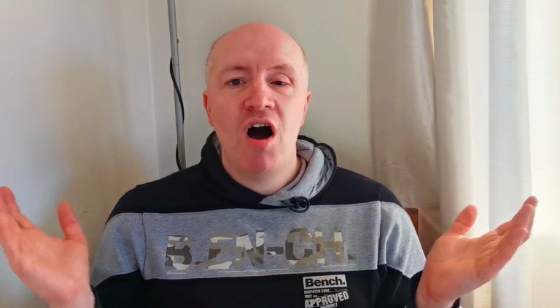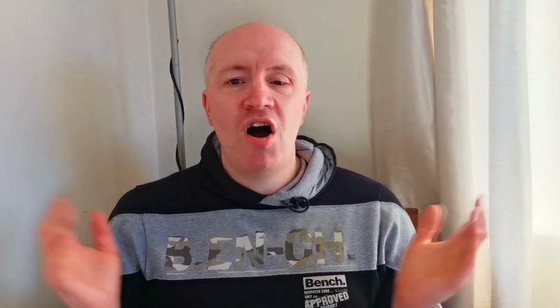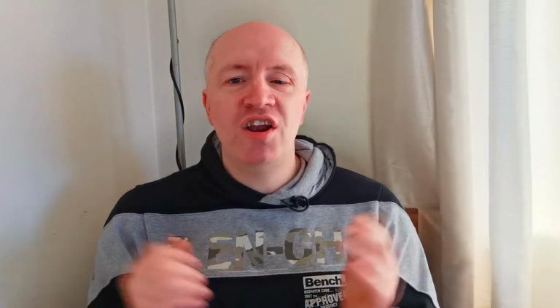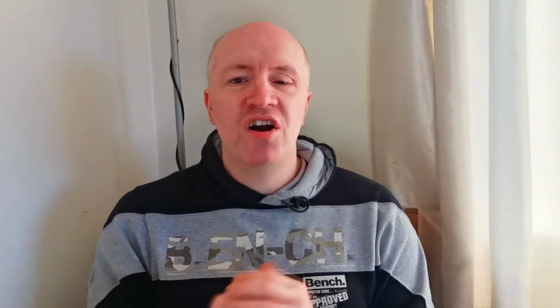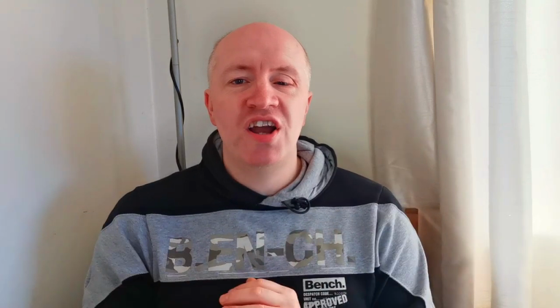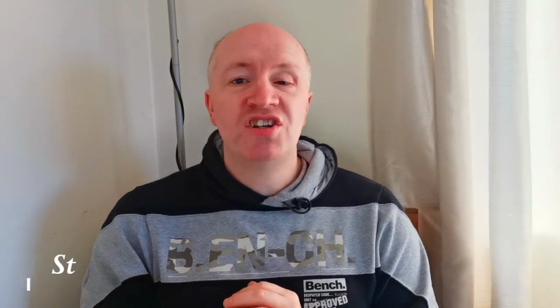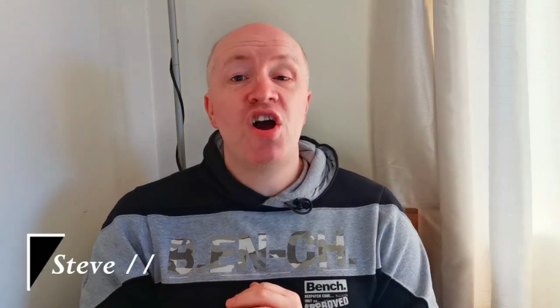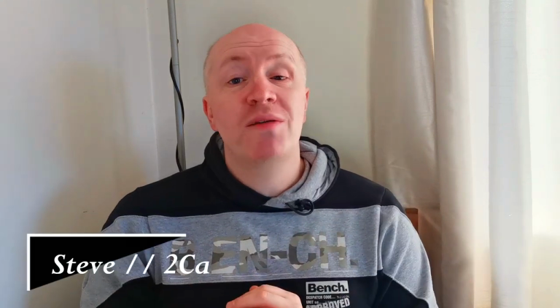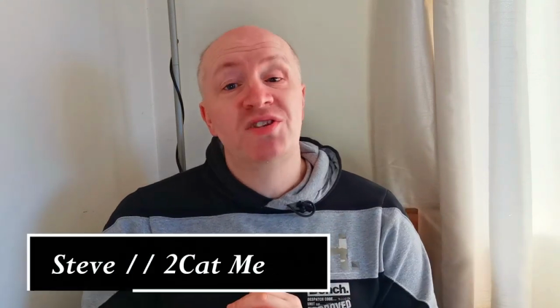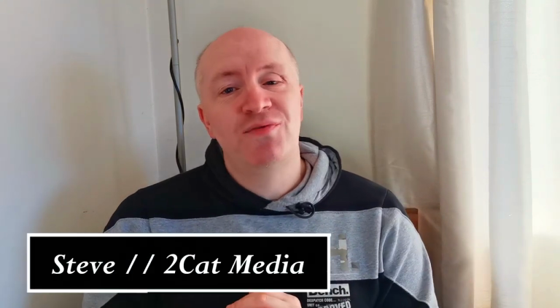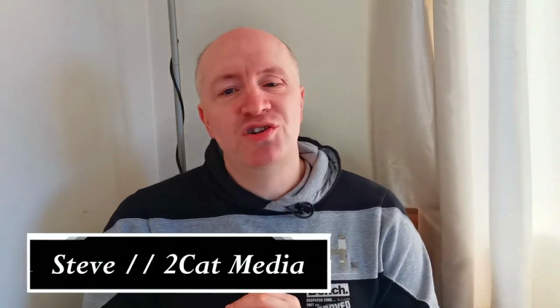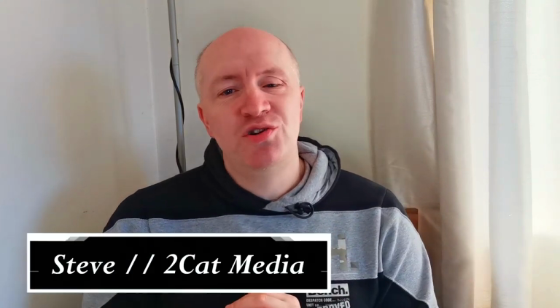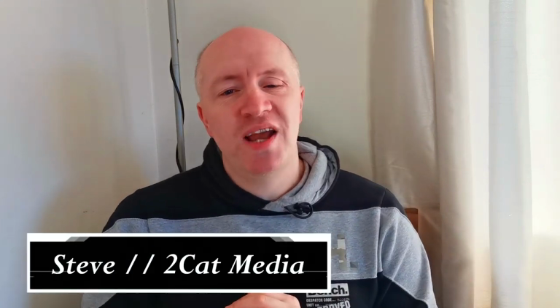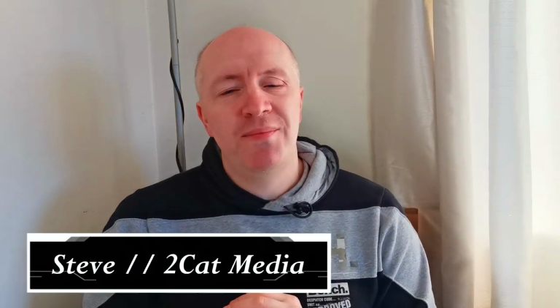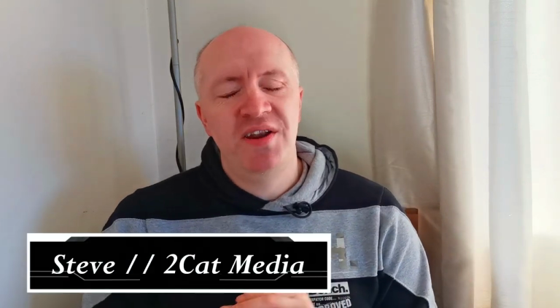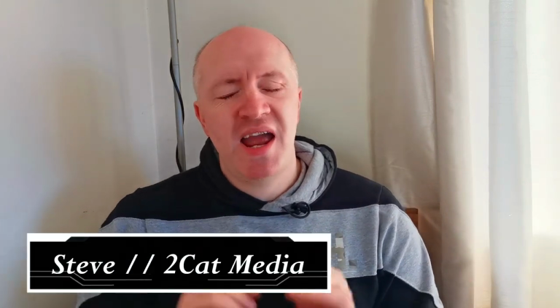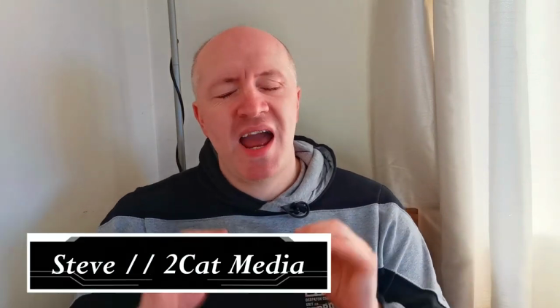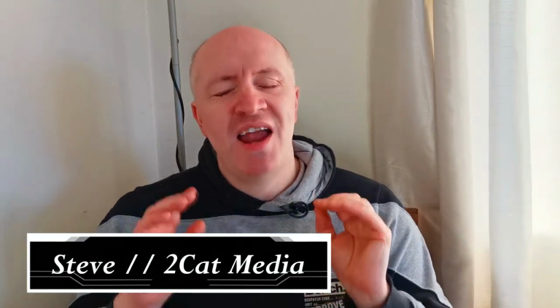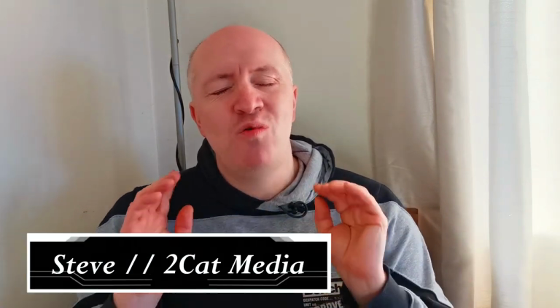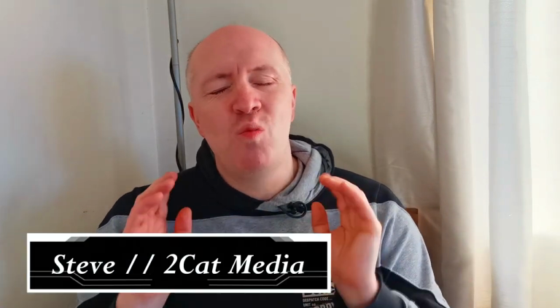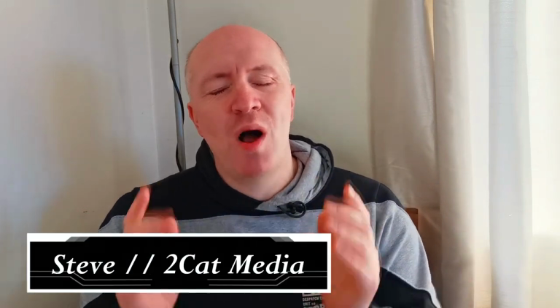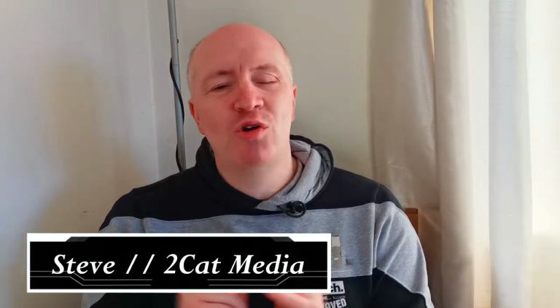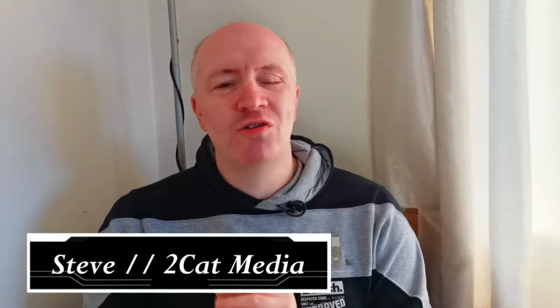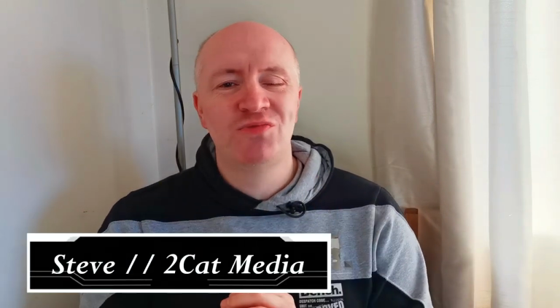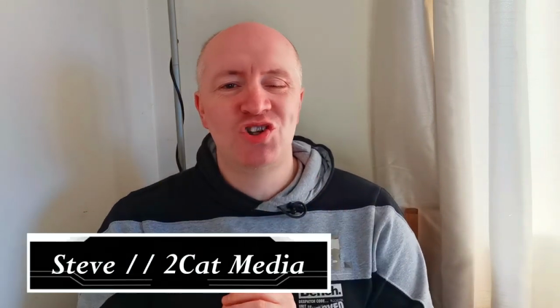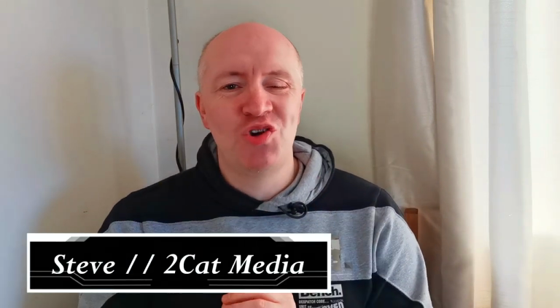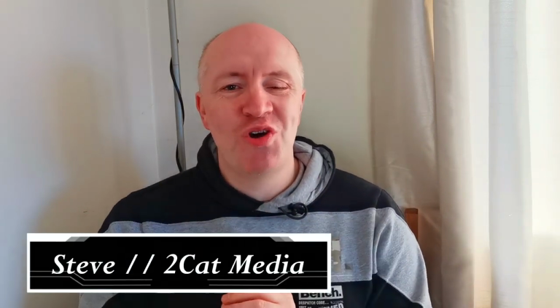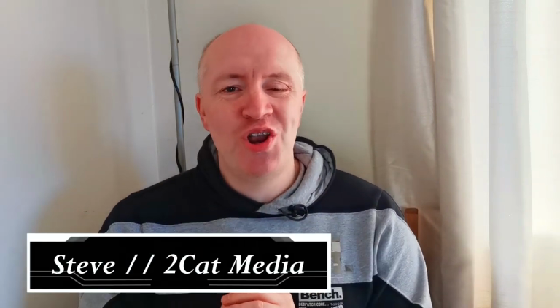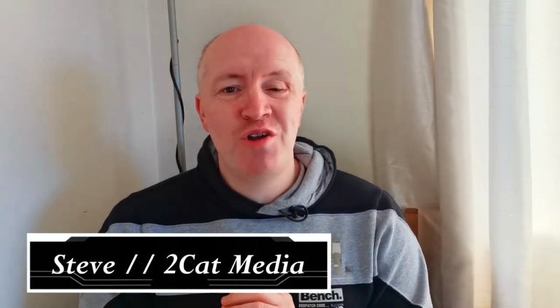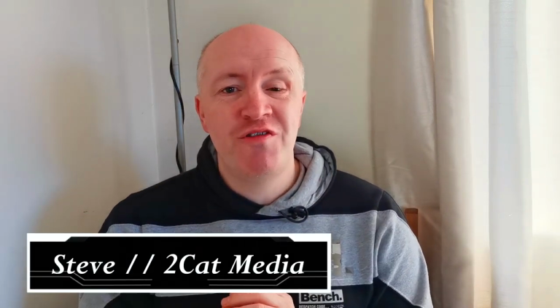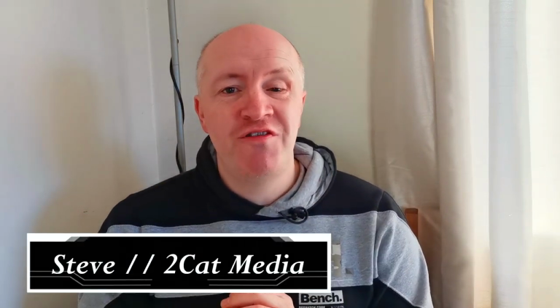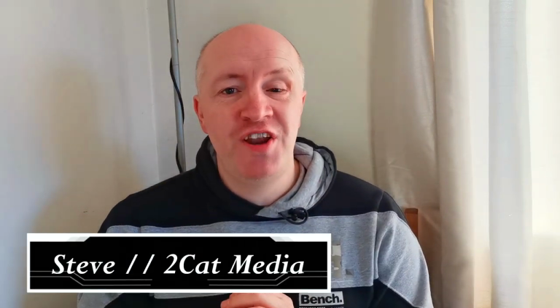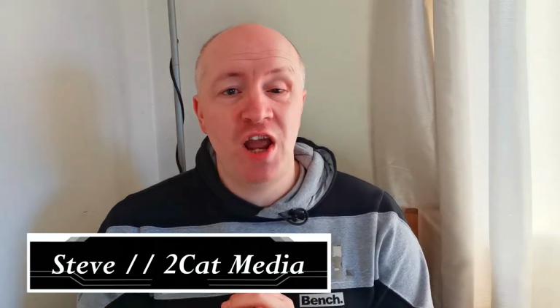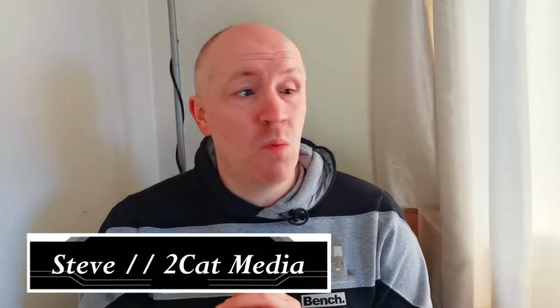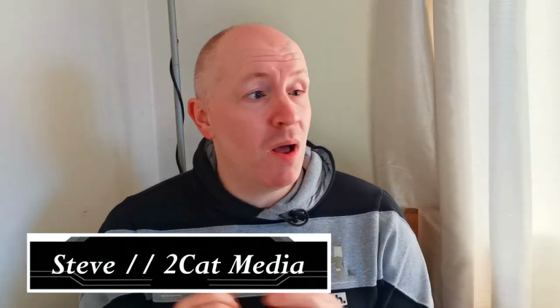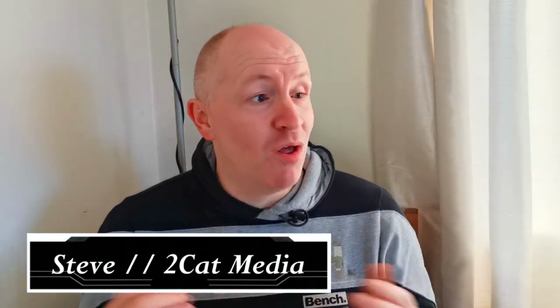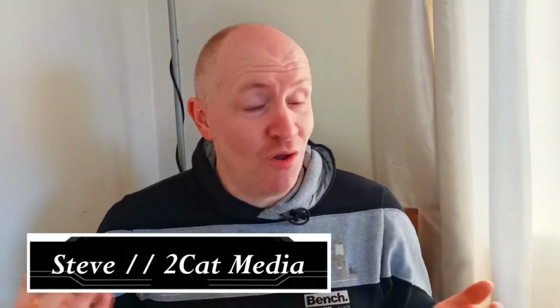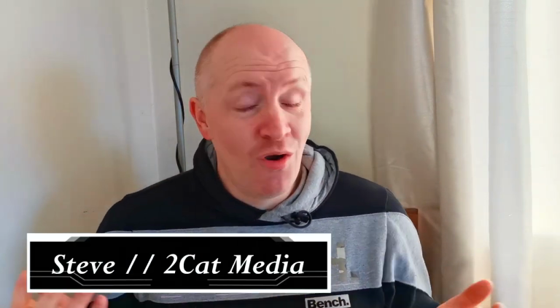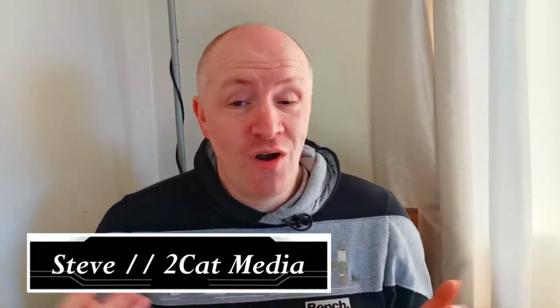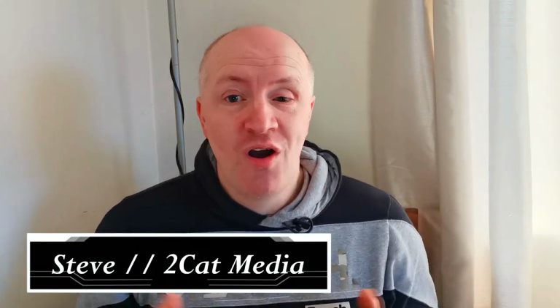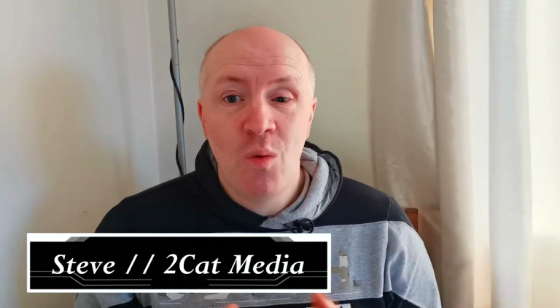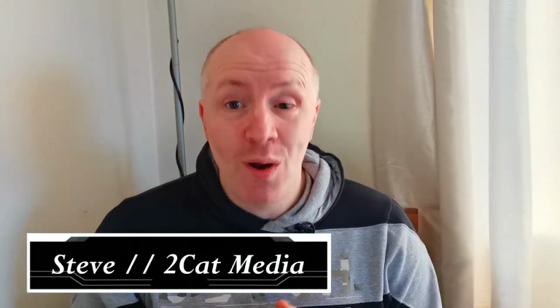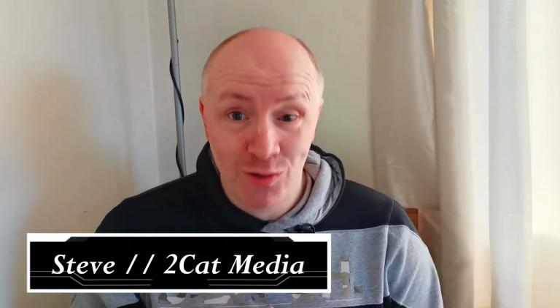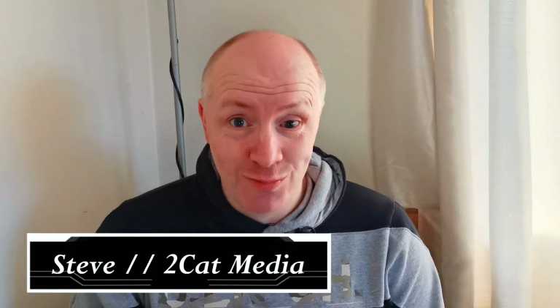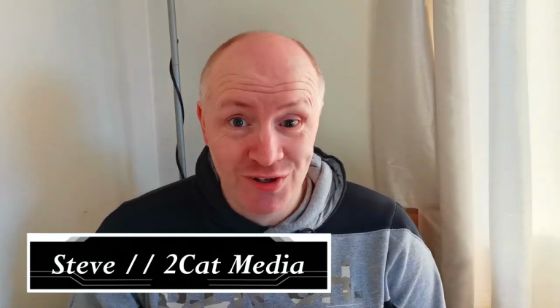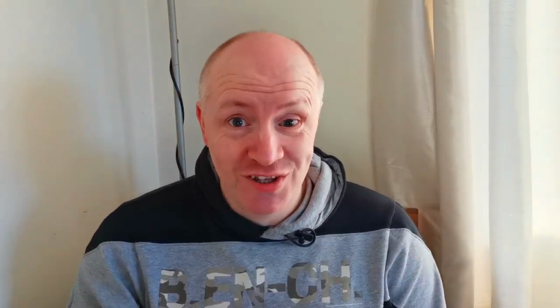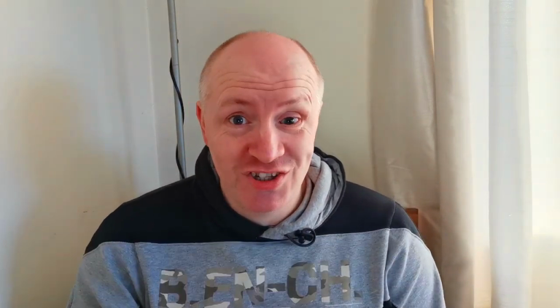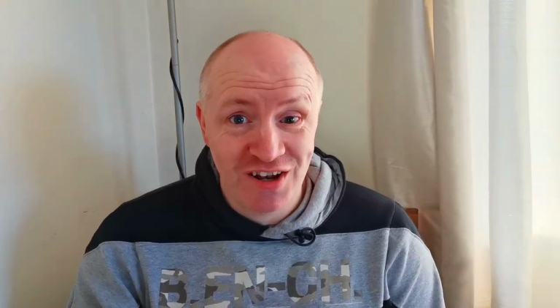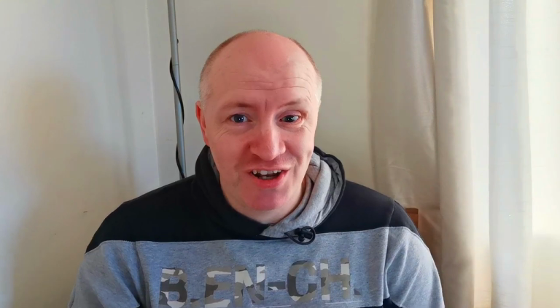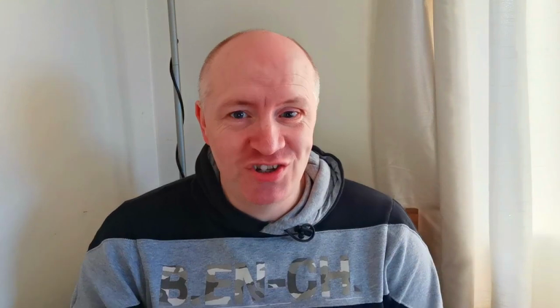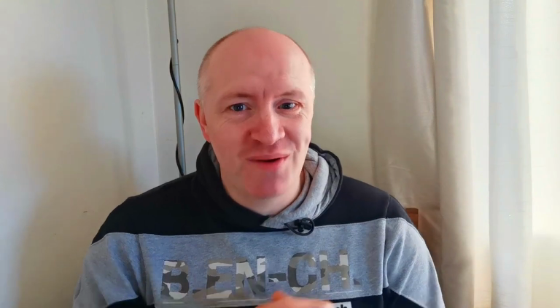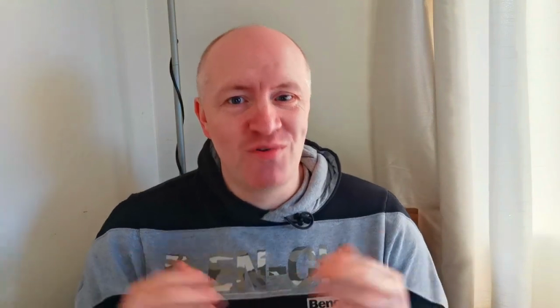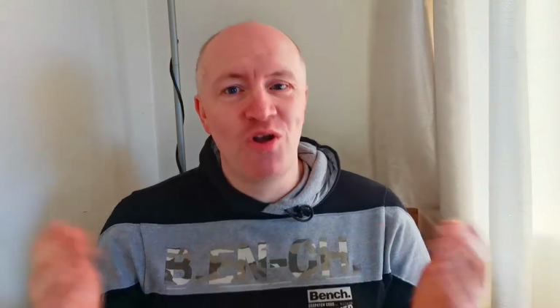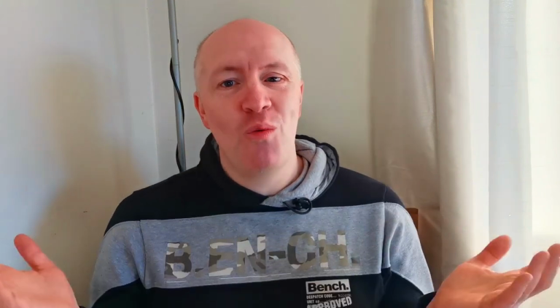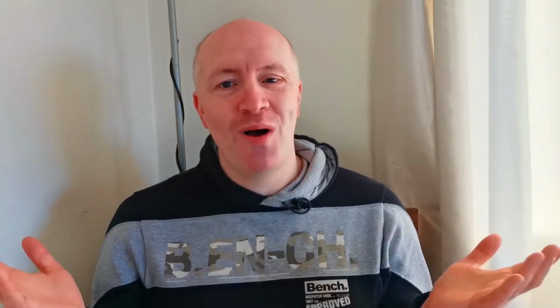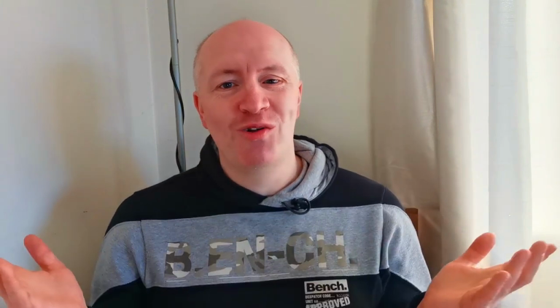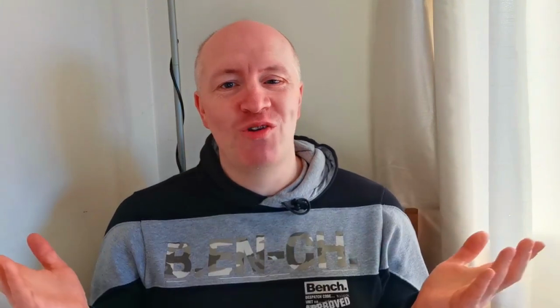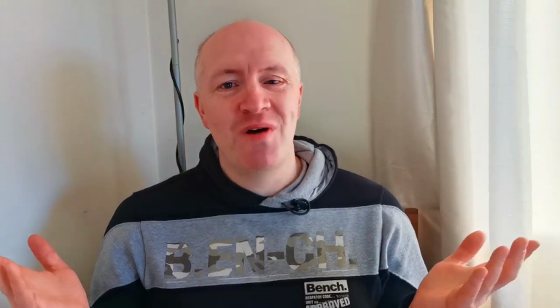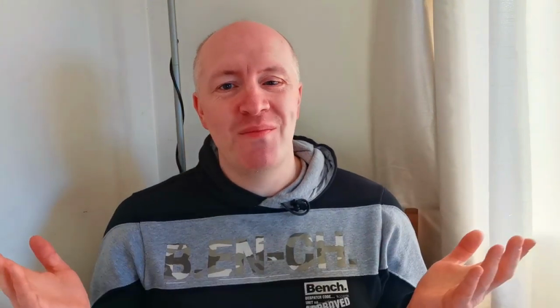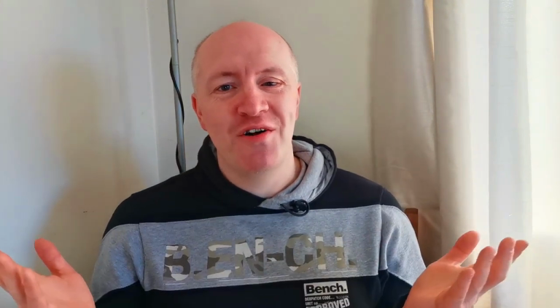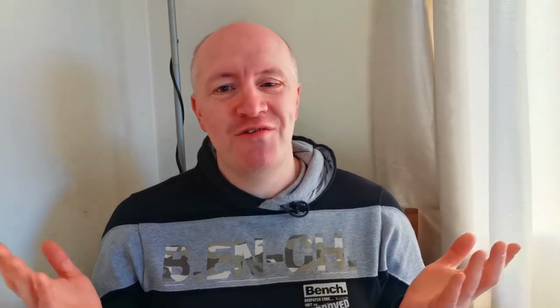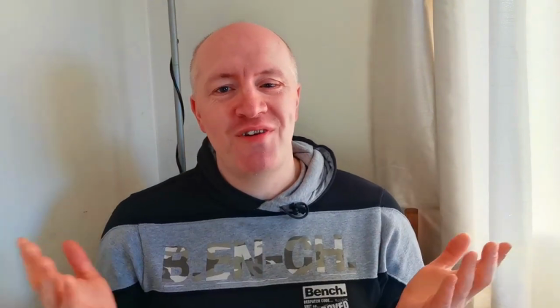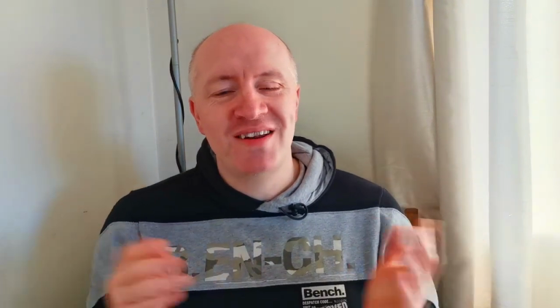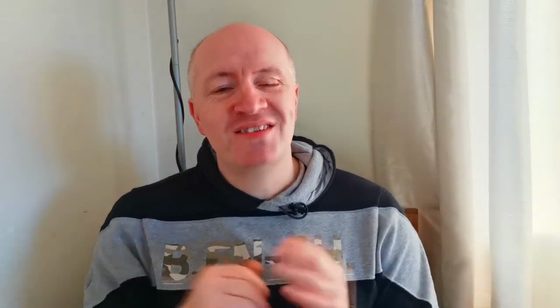Hi guys, I am Stephen, 2CatMedia, and welcome to another video — welcome to the channel in general. Welcome, my friends.